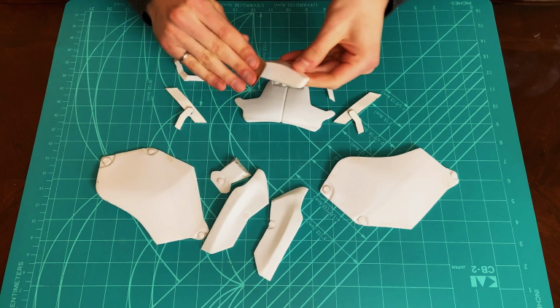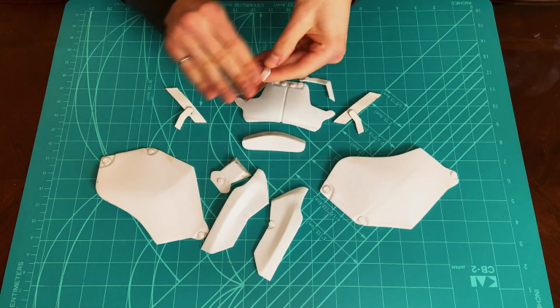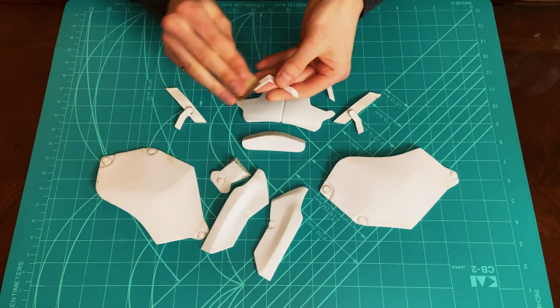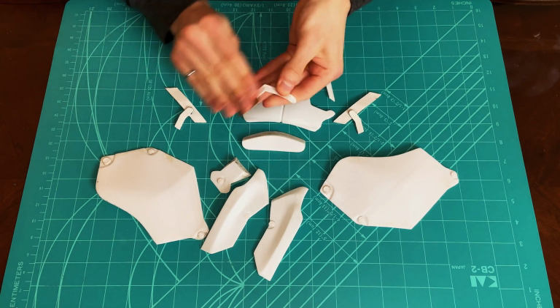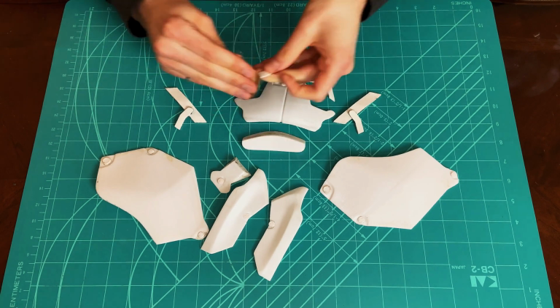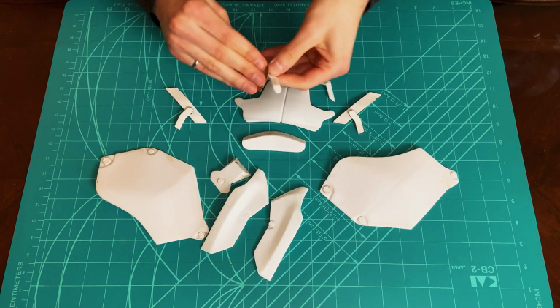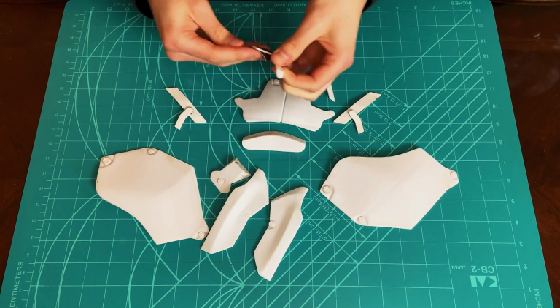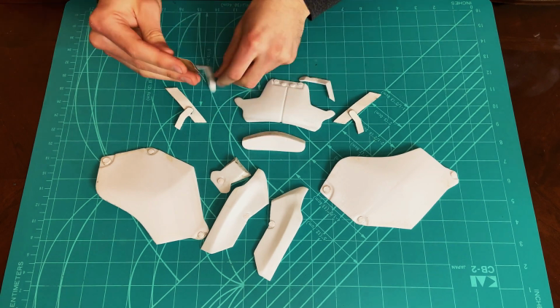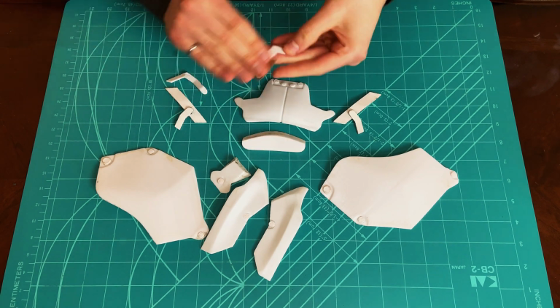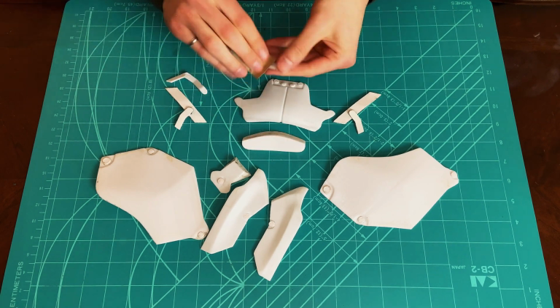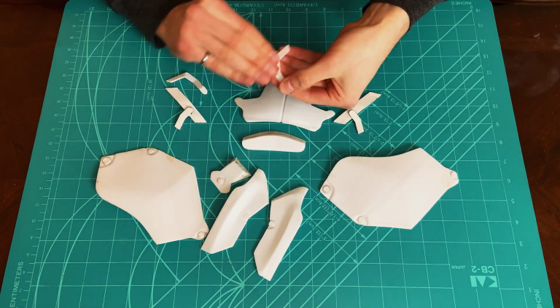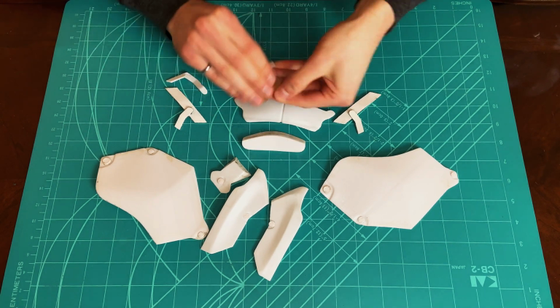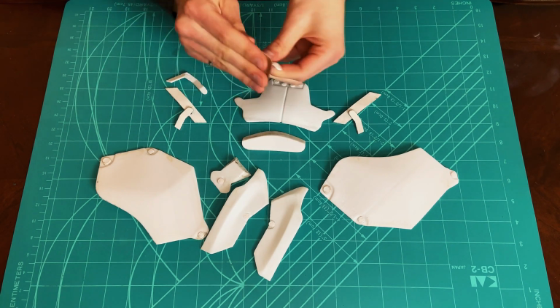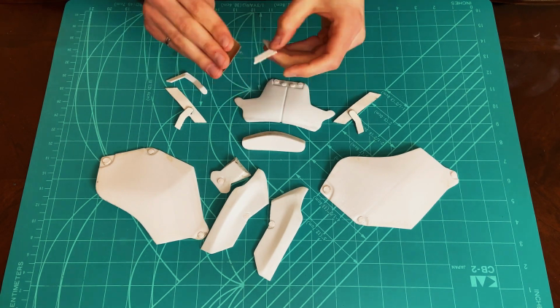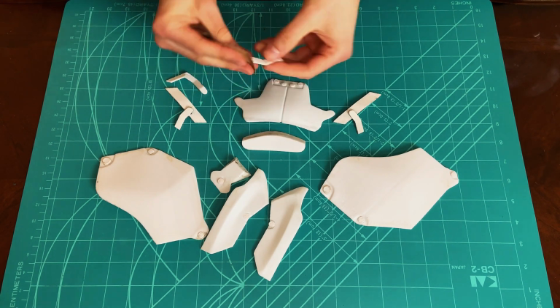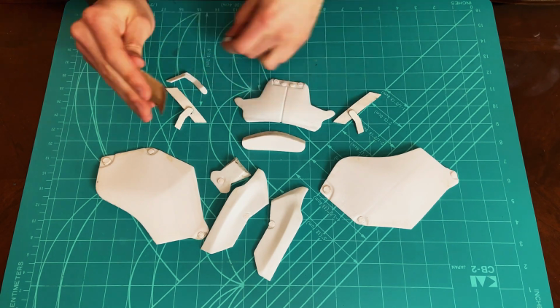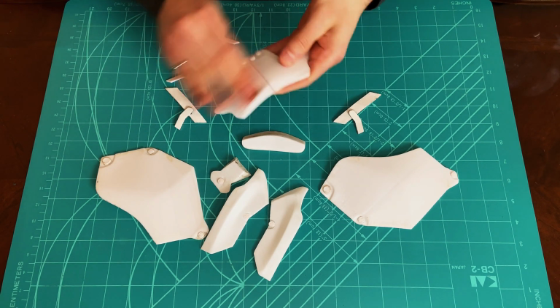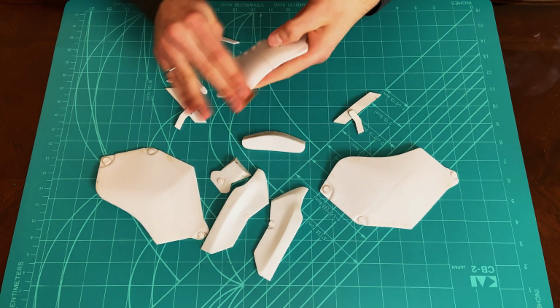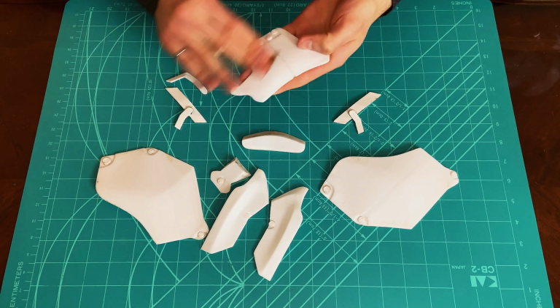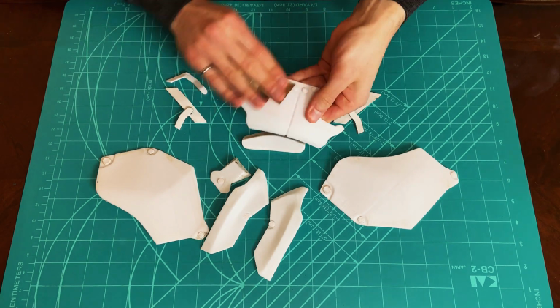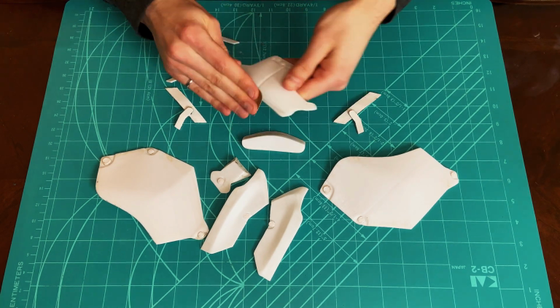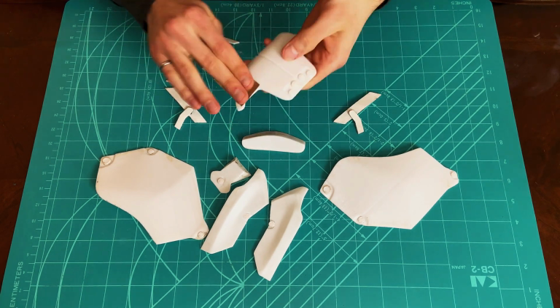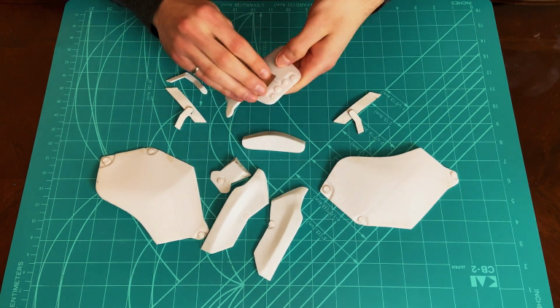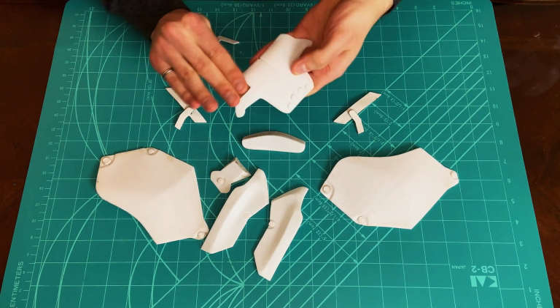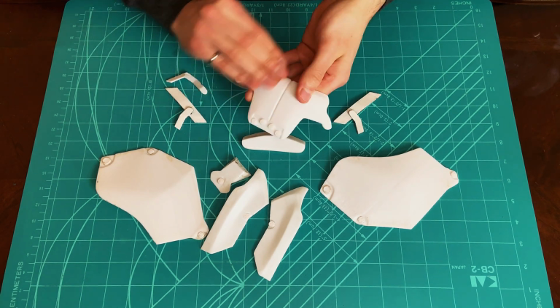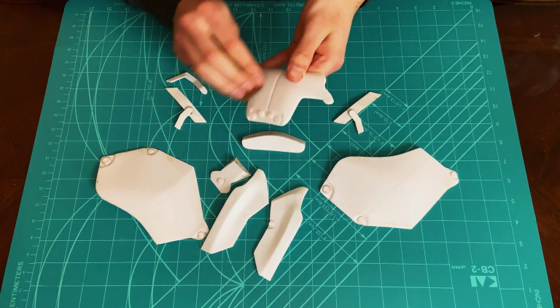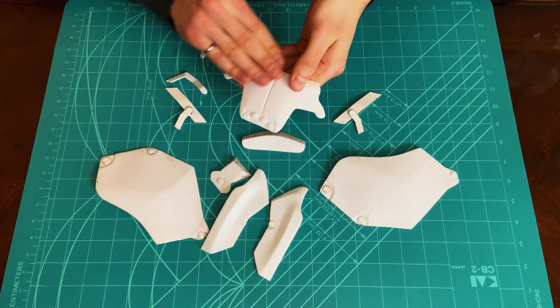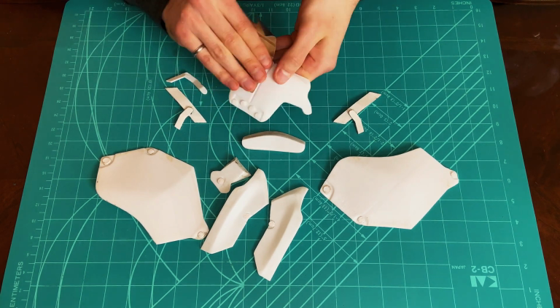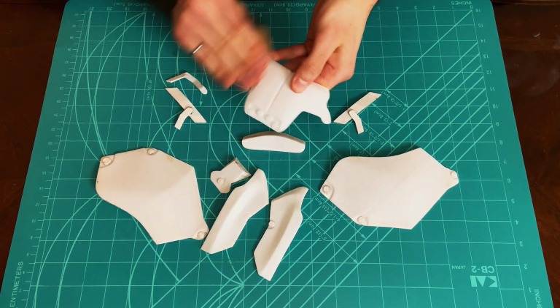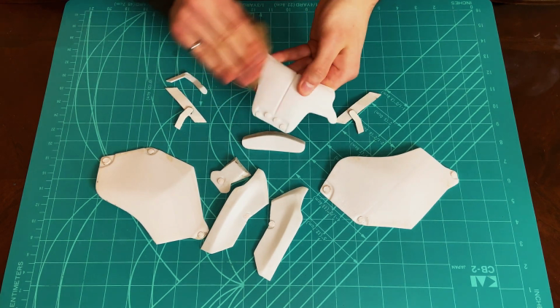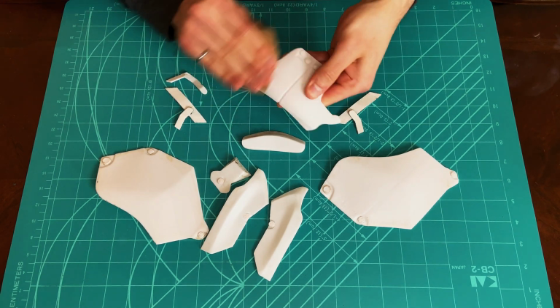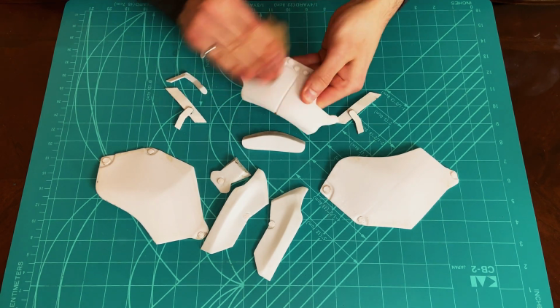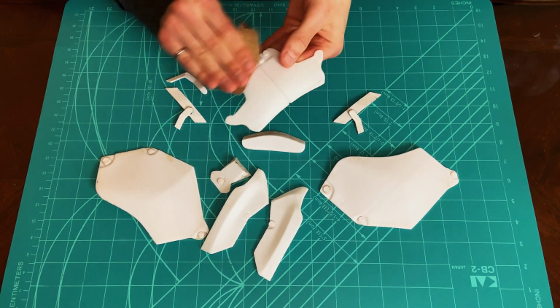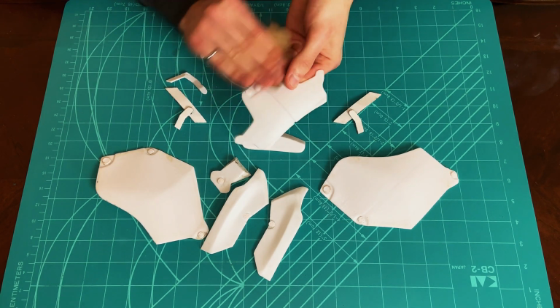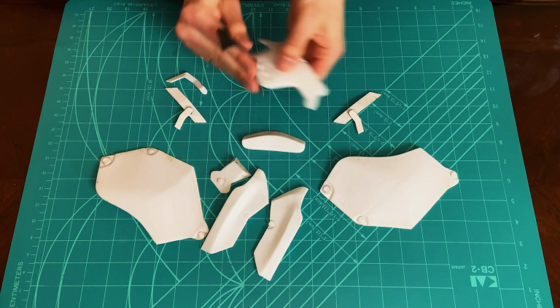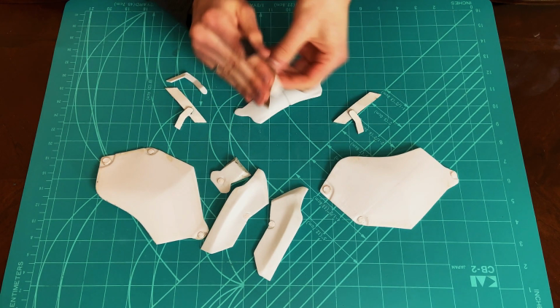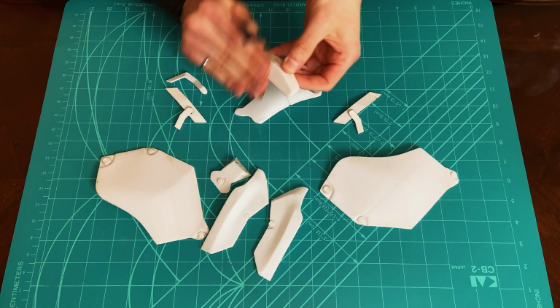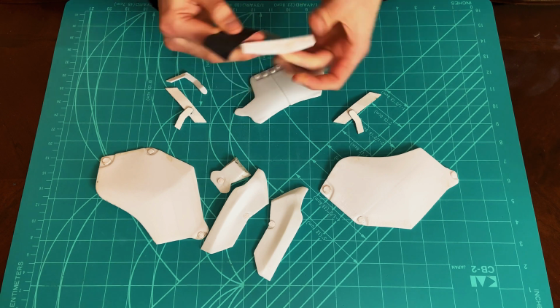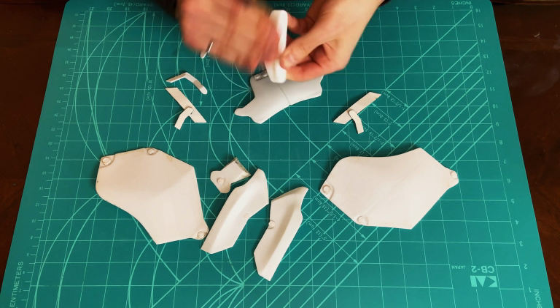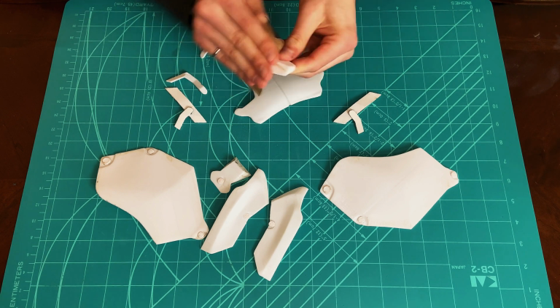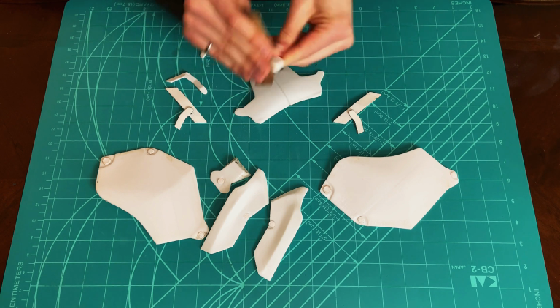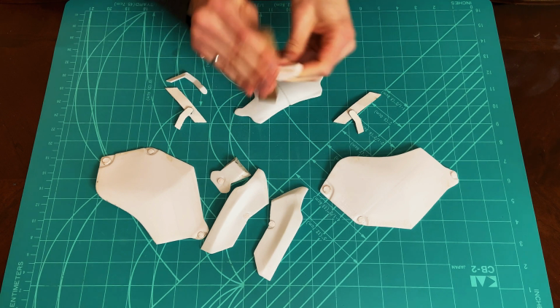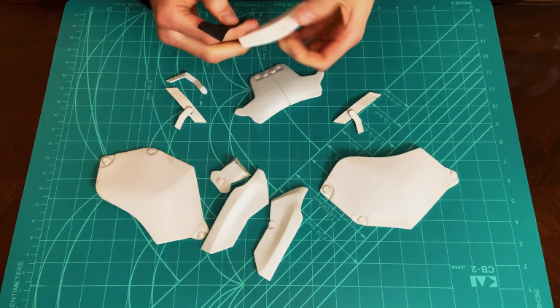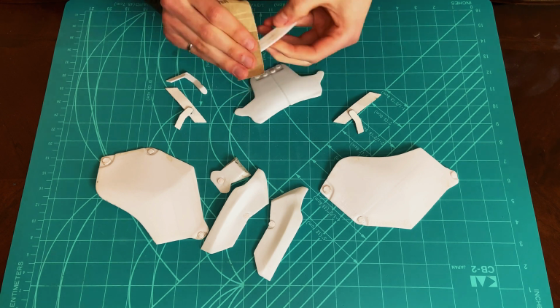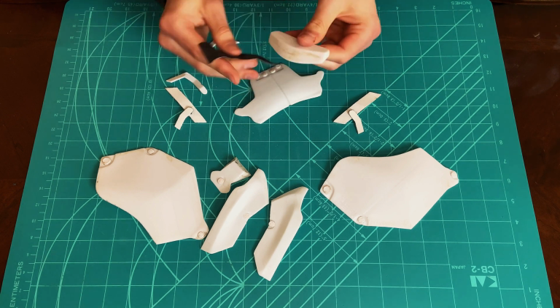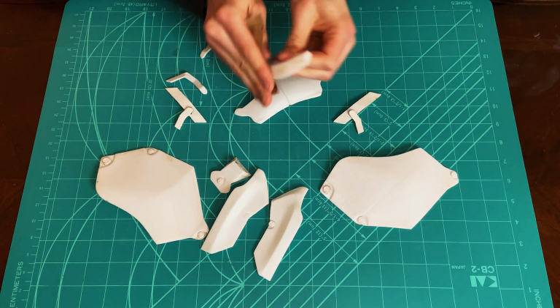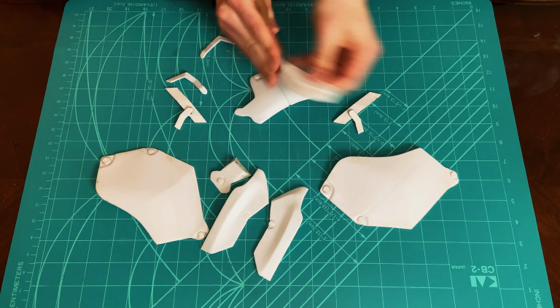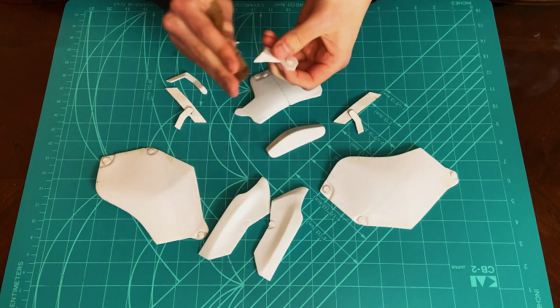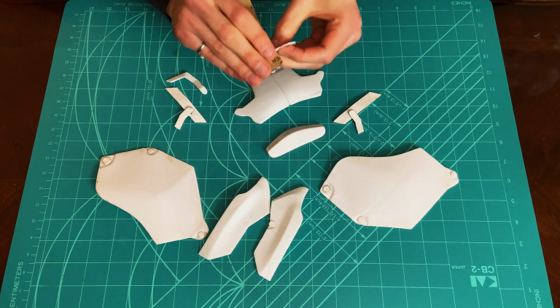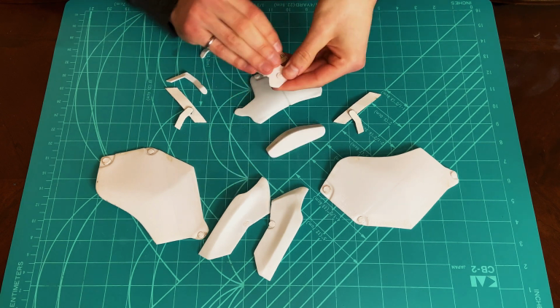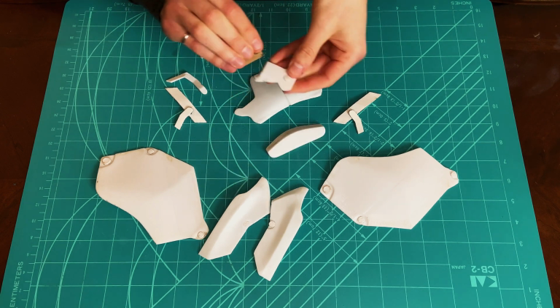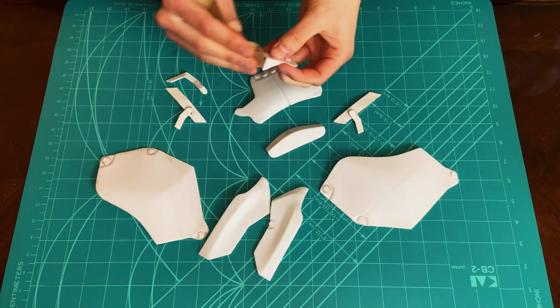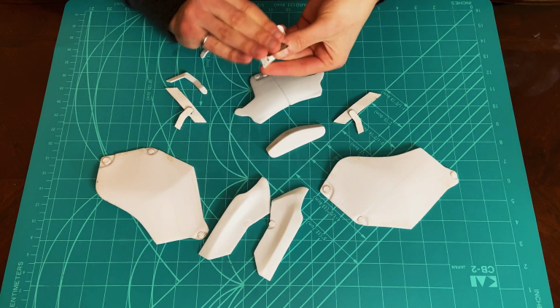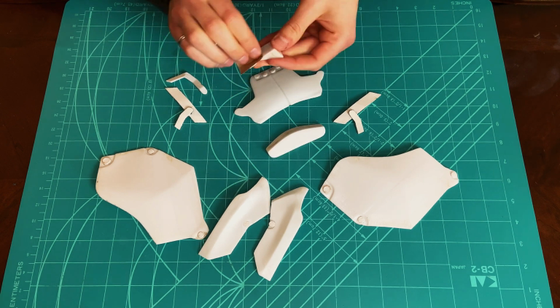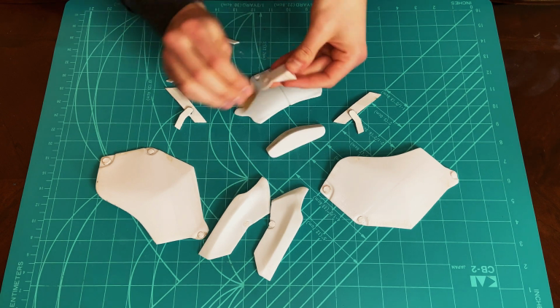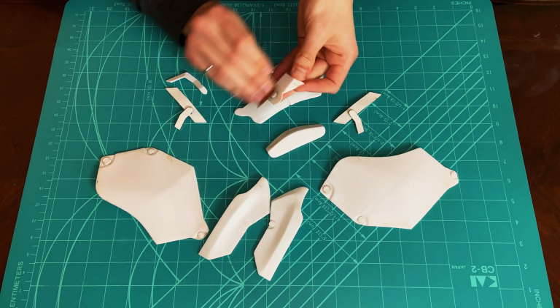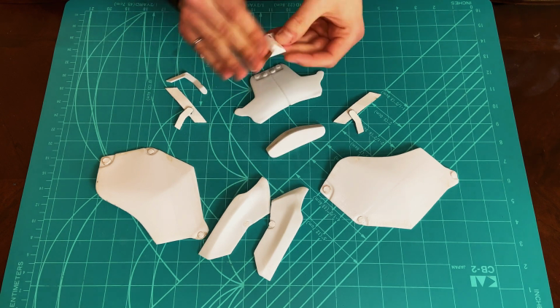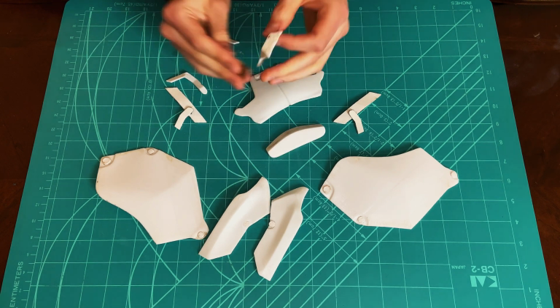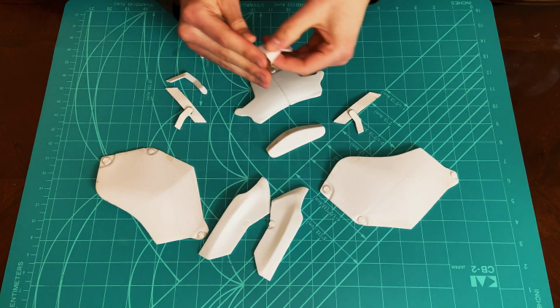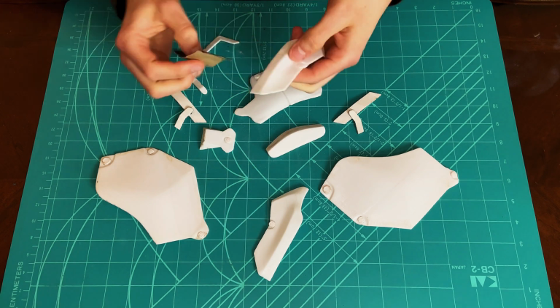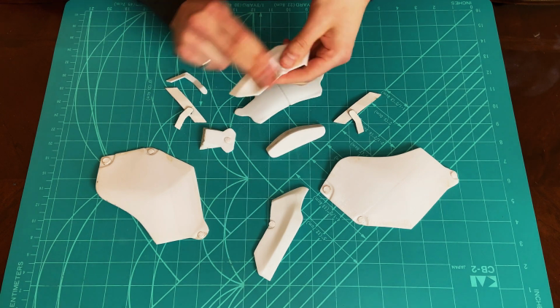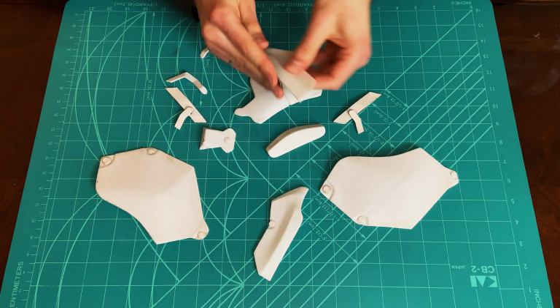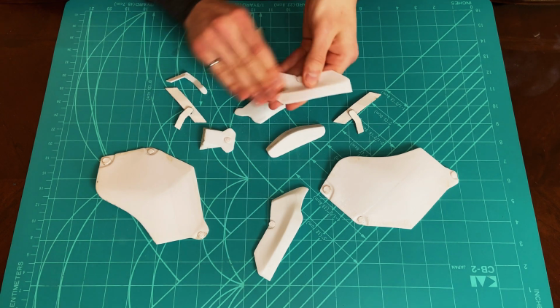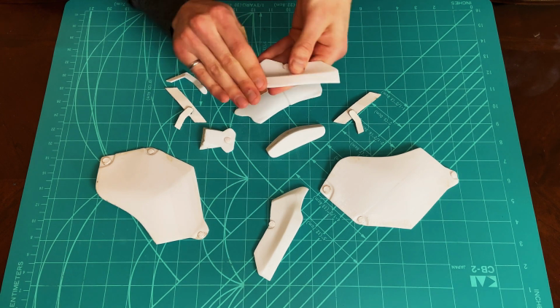The parts are hand sanded with 120 grit sandpaper. Once sanding is complete, the parts are ready to be primed.